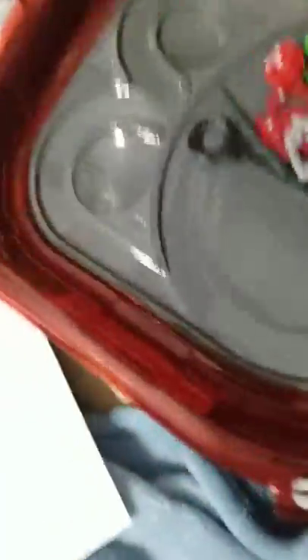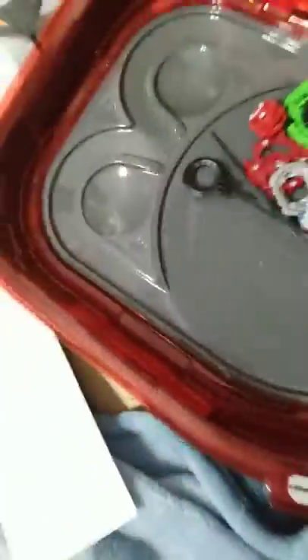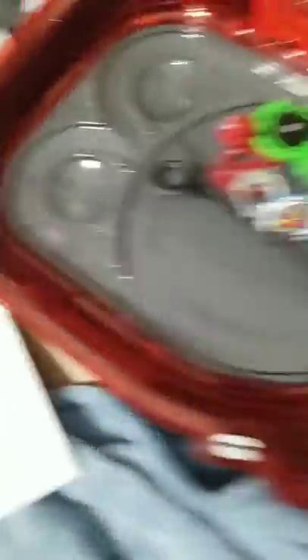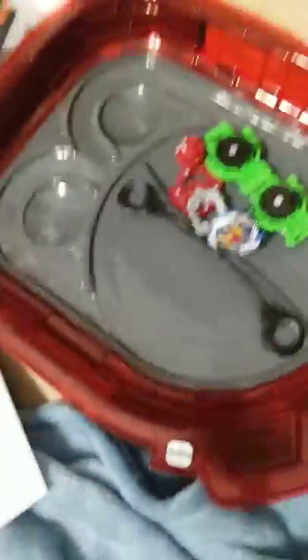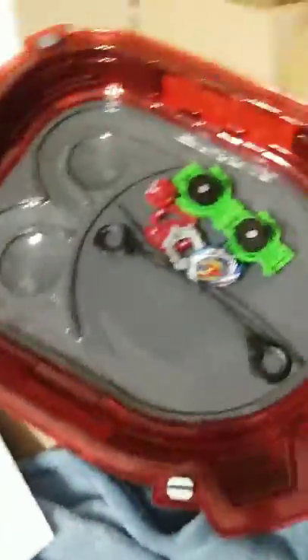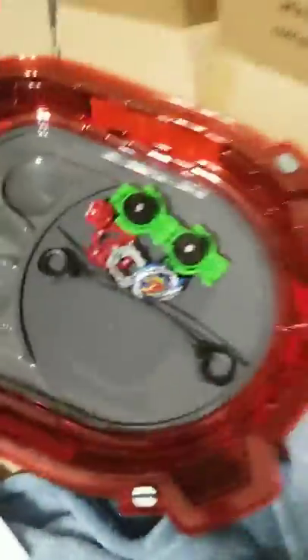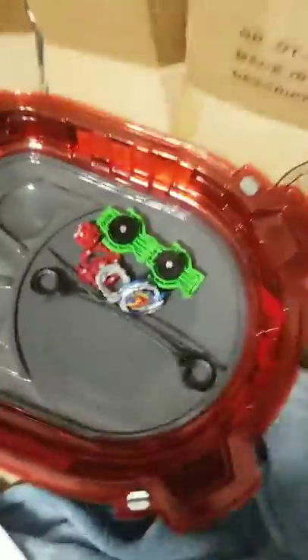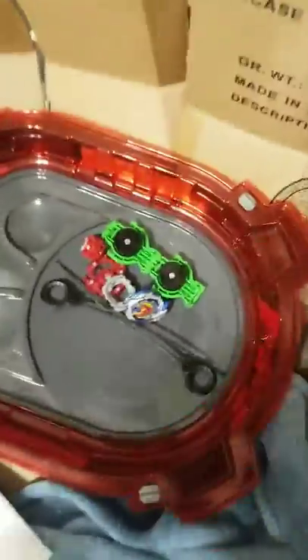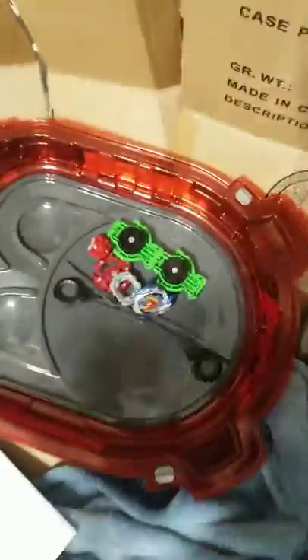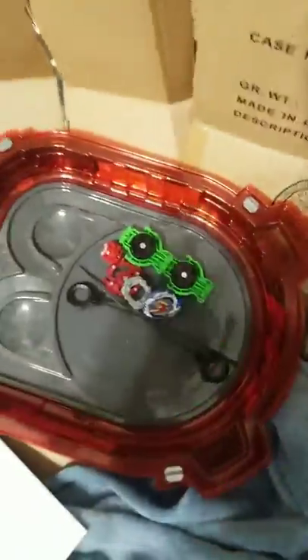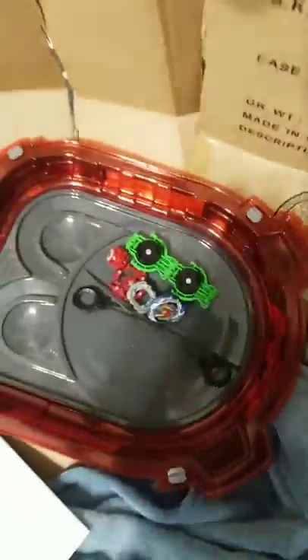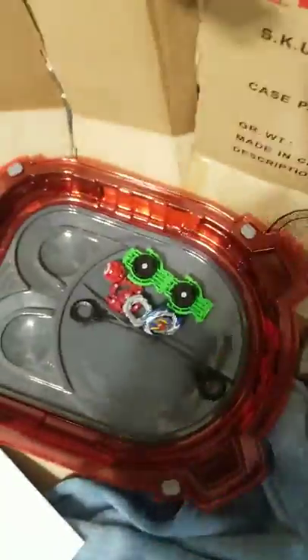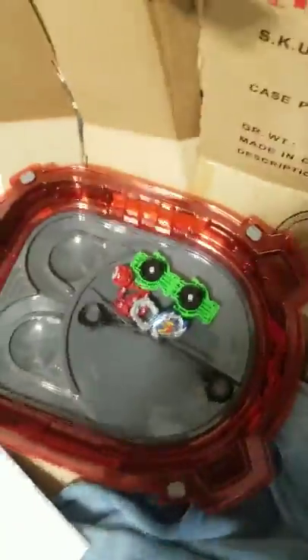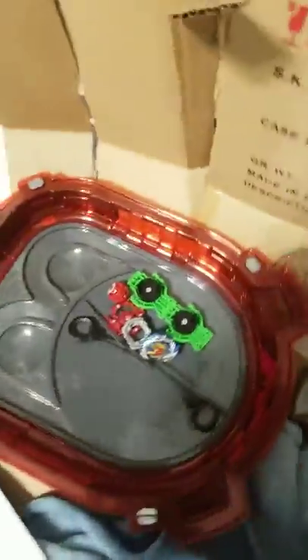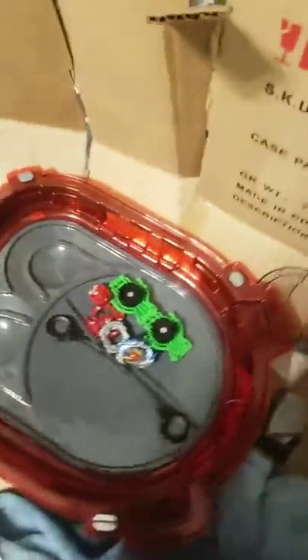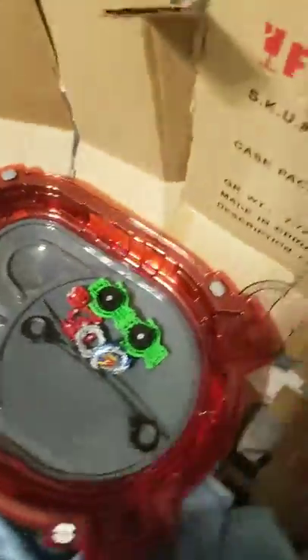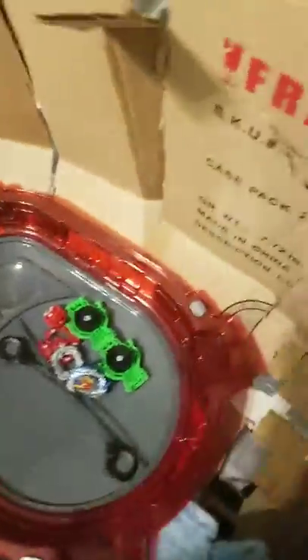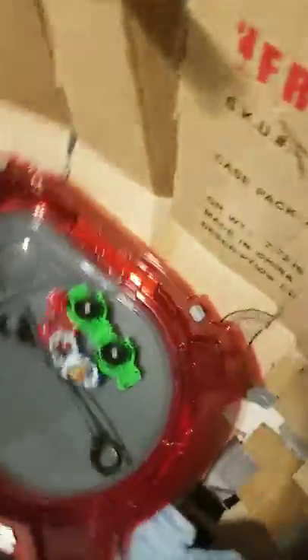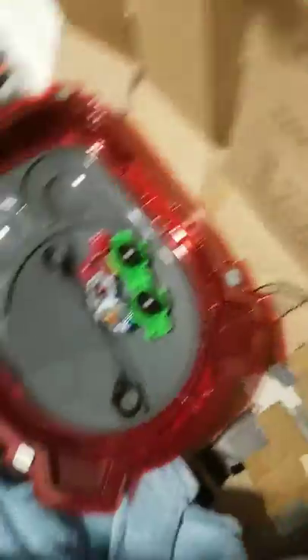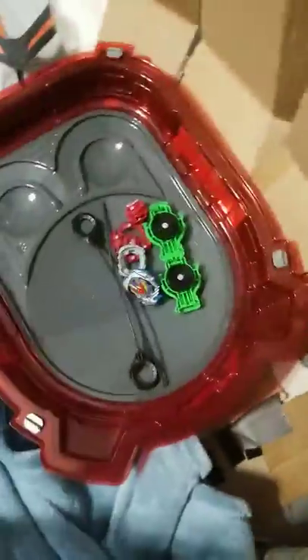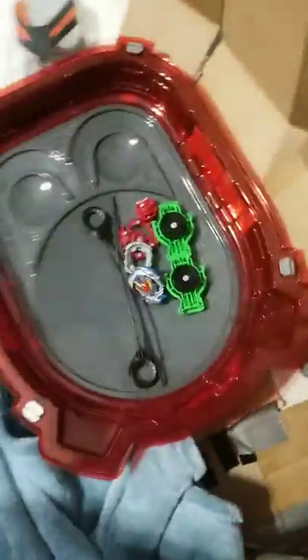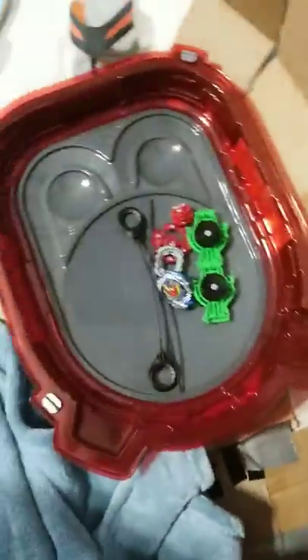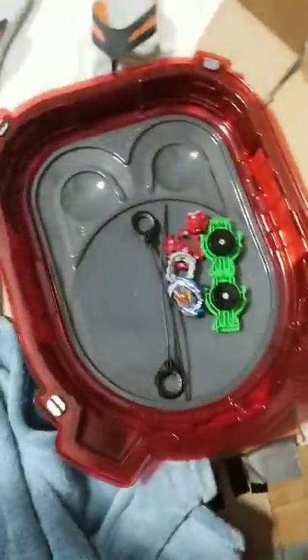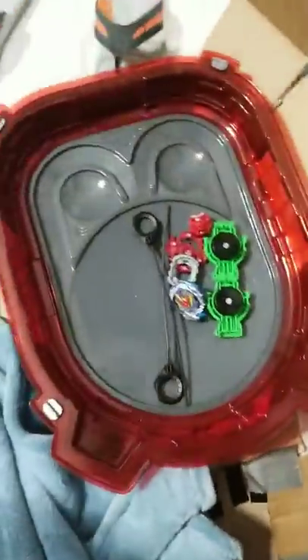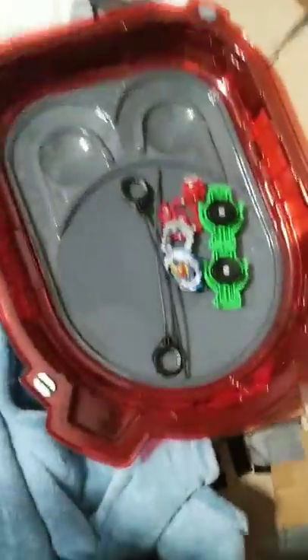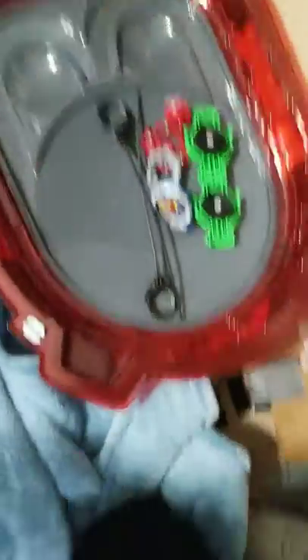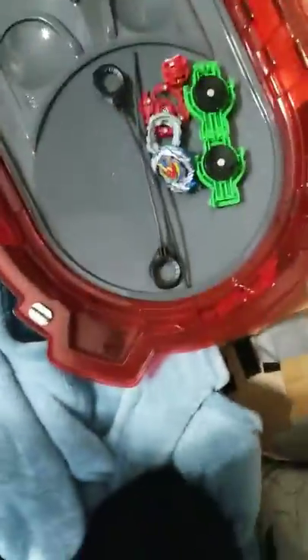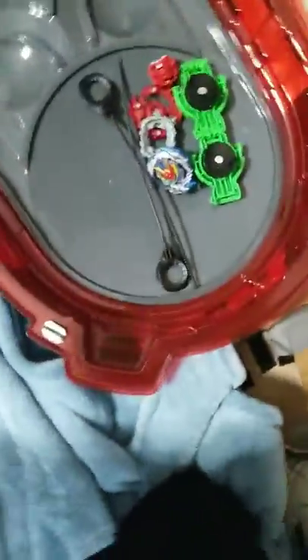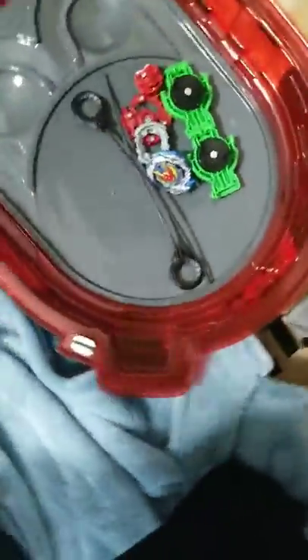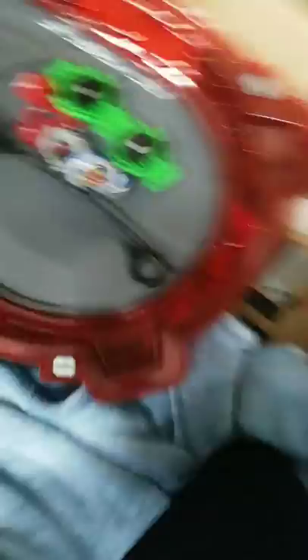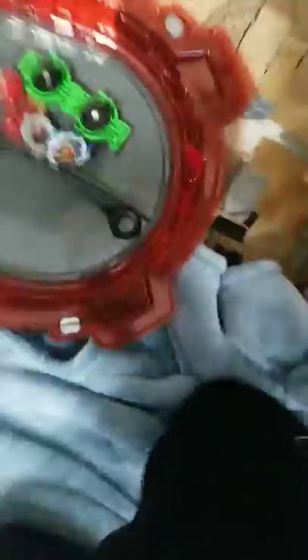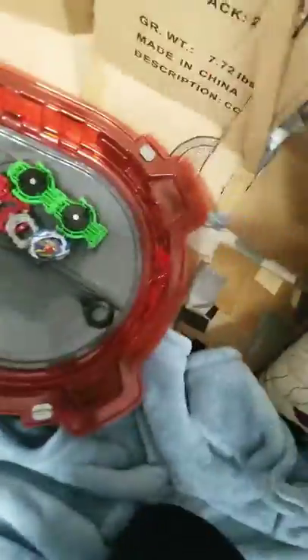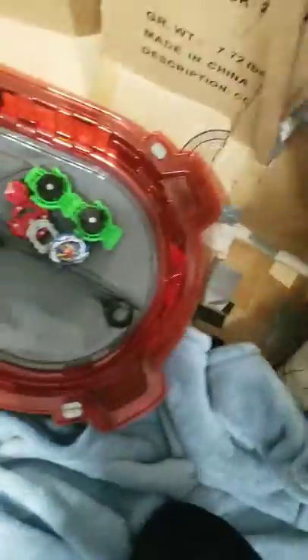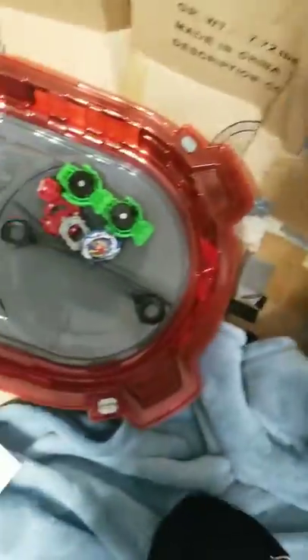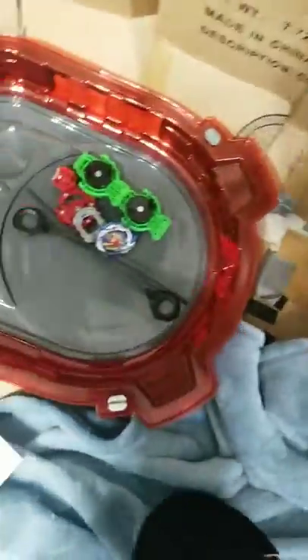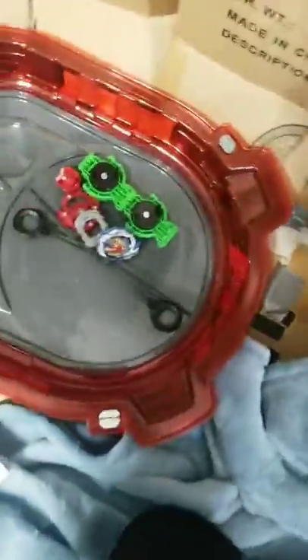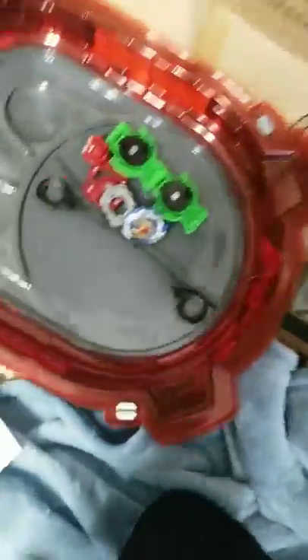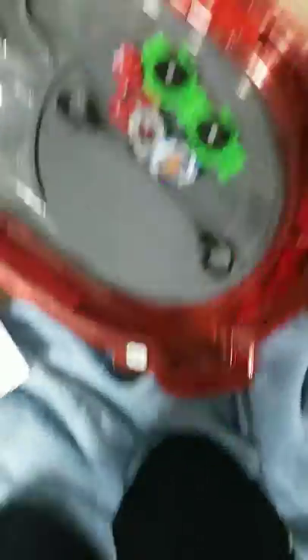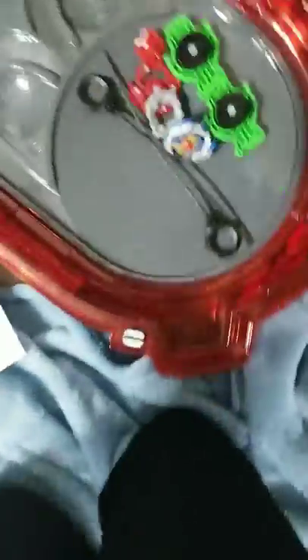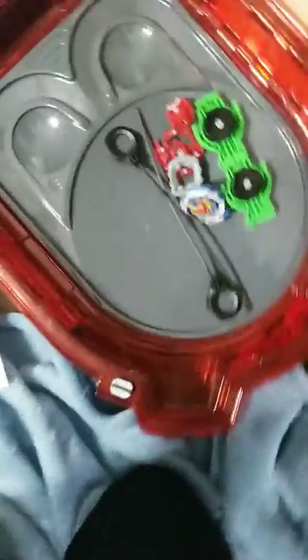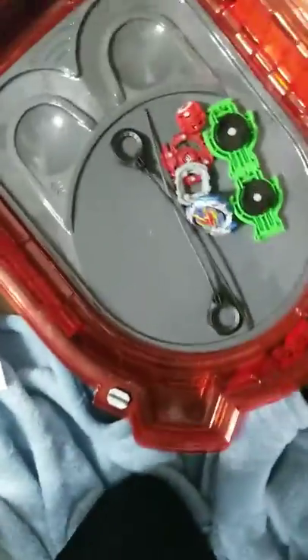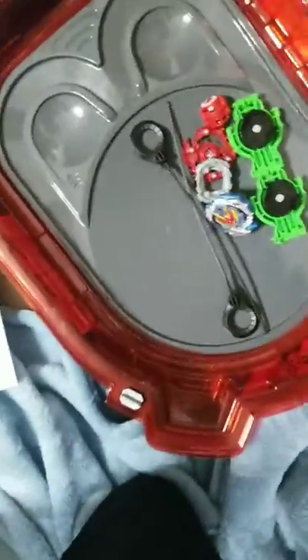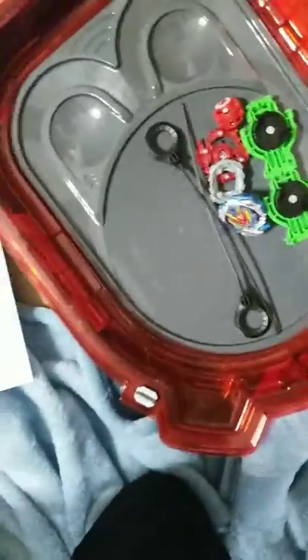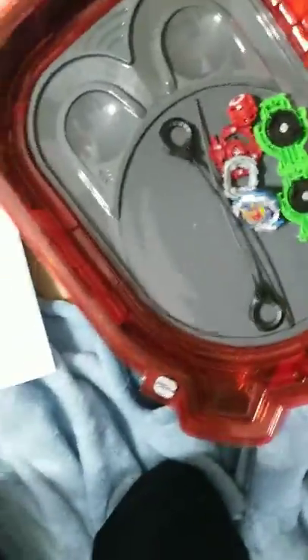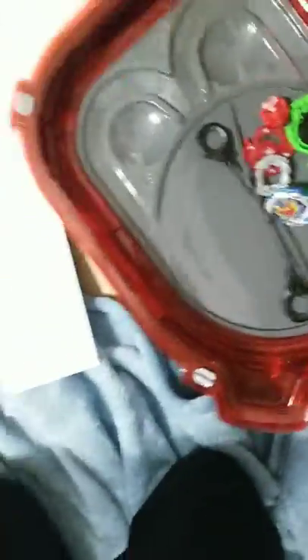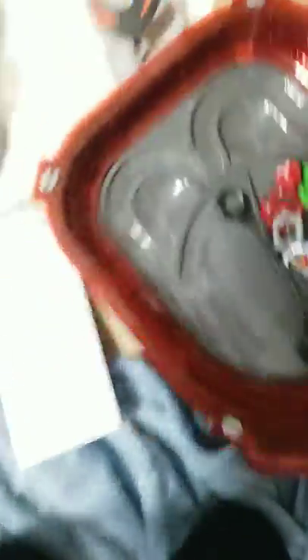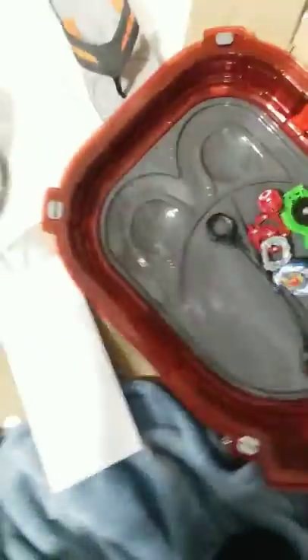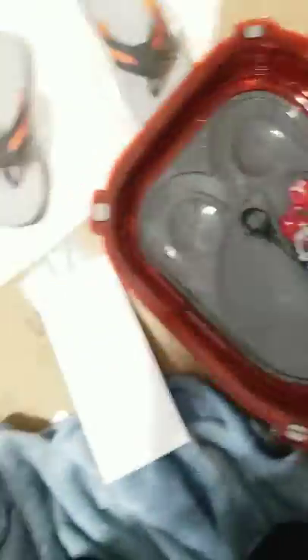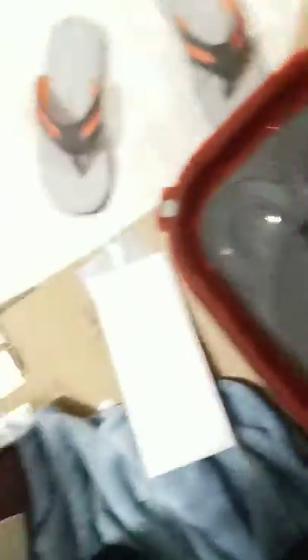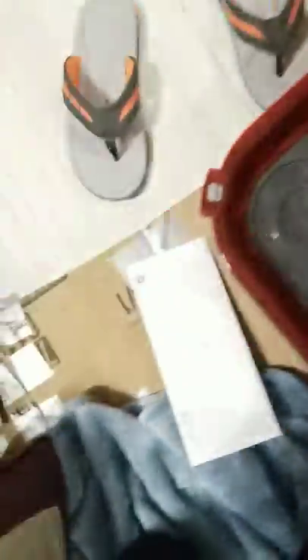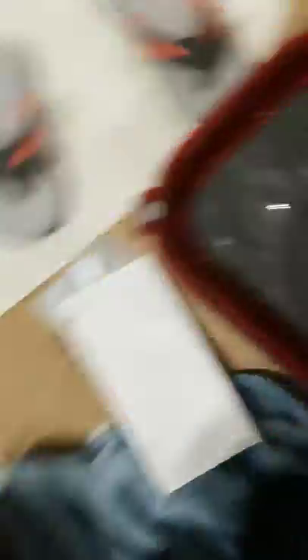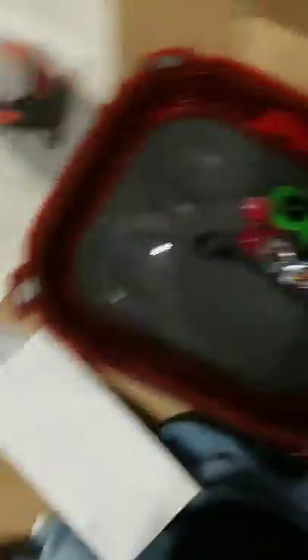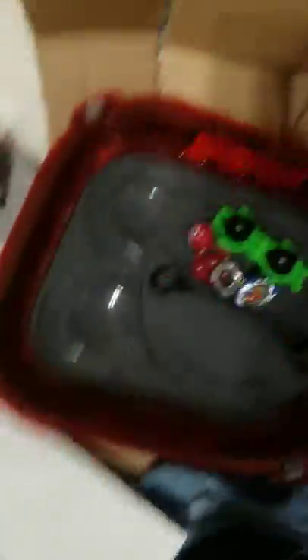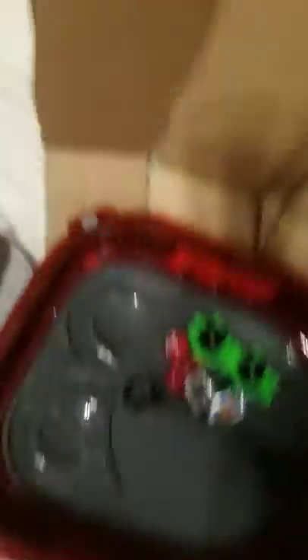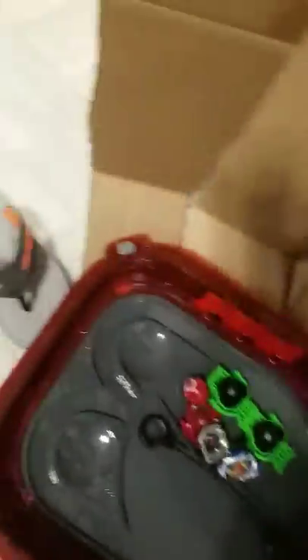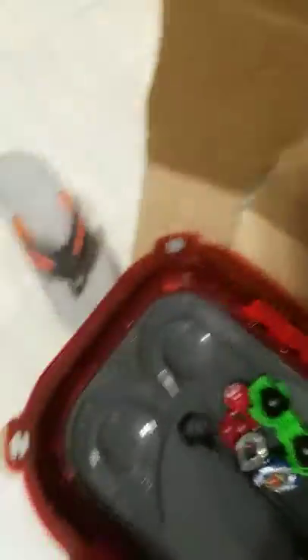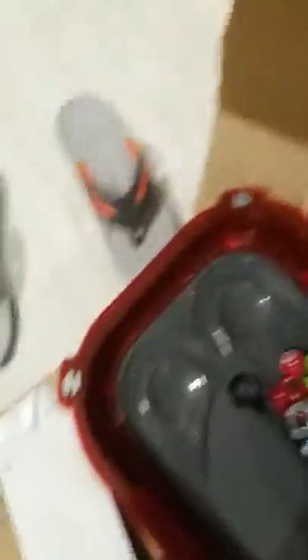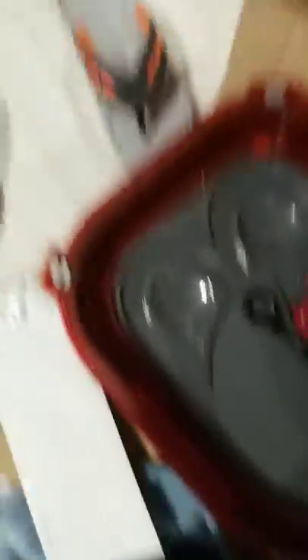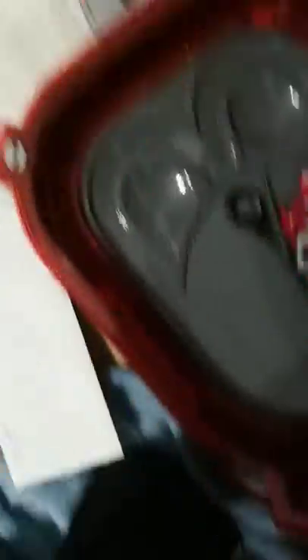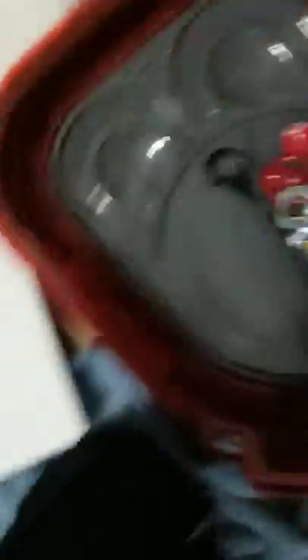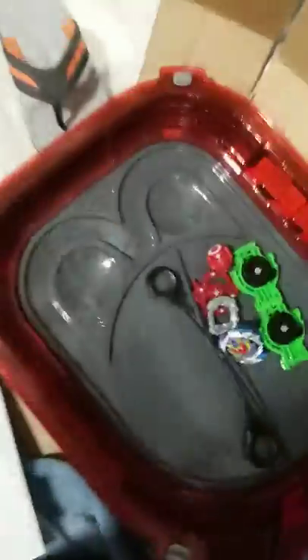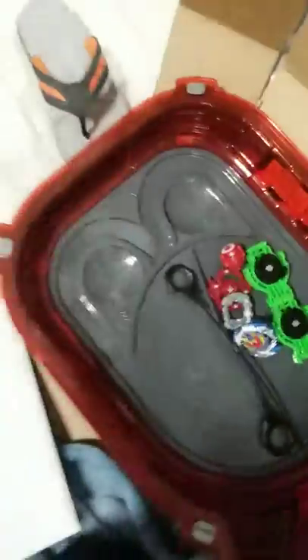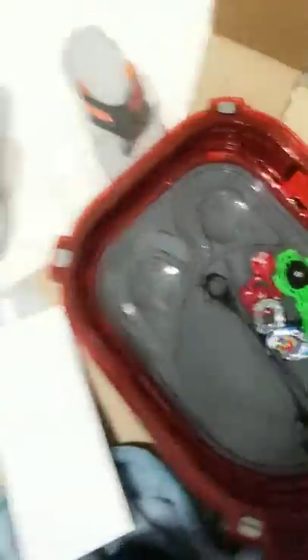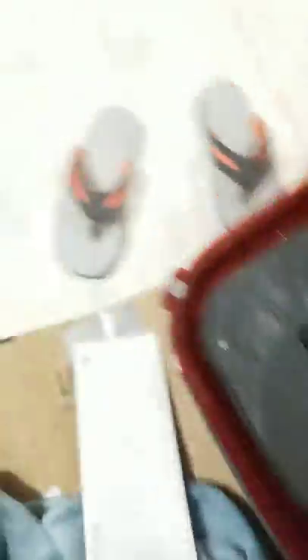Here we have Beyblades, and these Beyblades are the new type of Beyblades, so yeah.